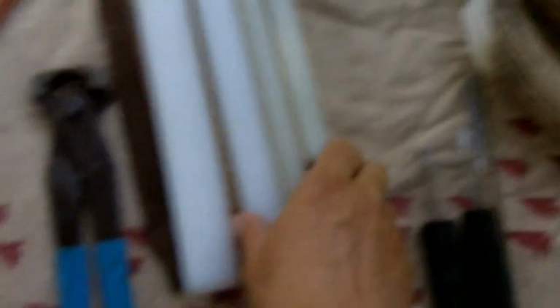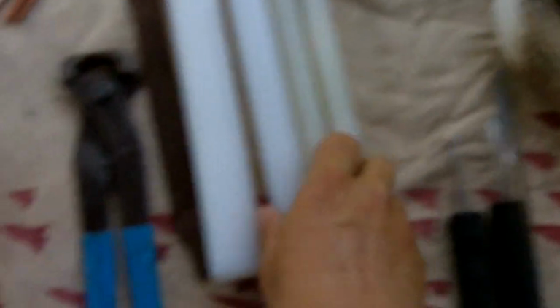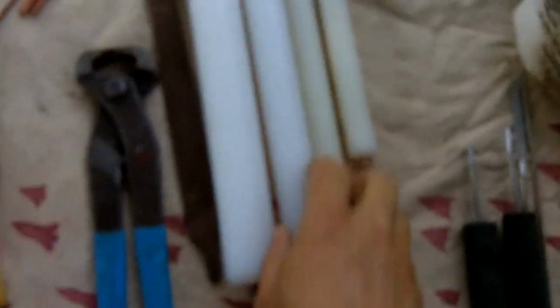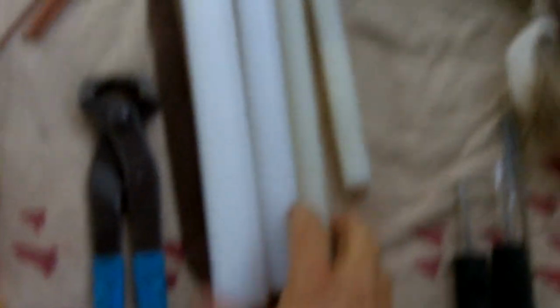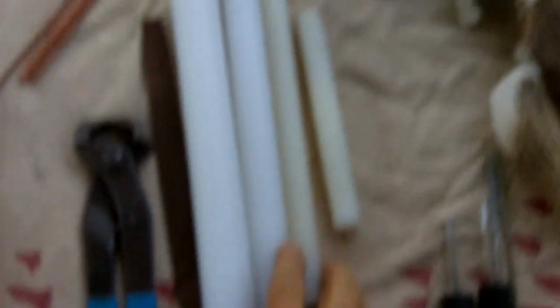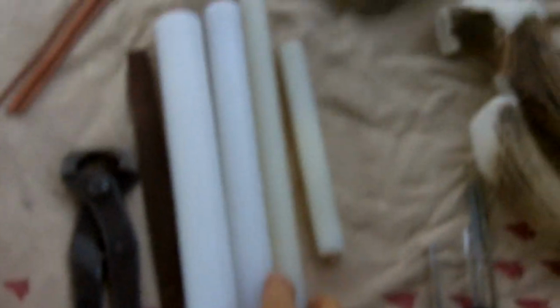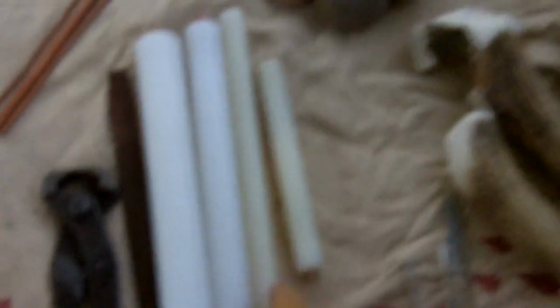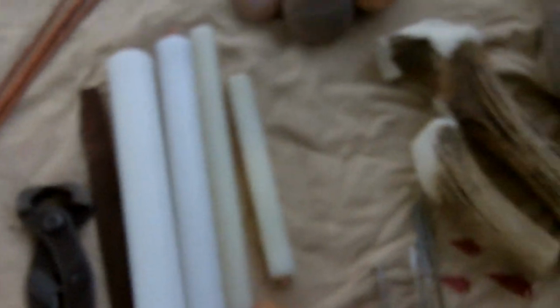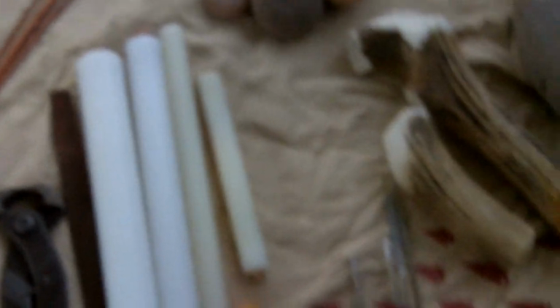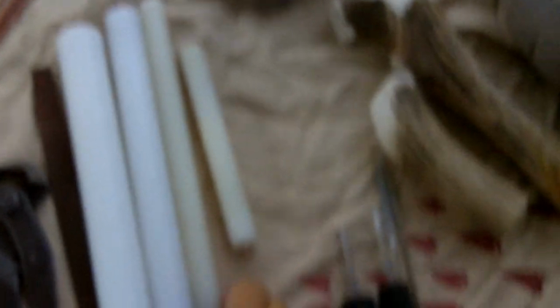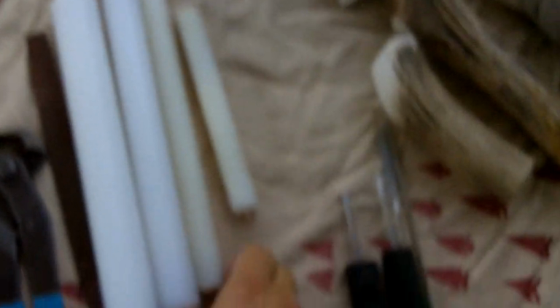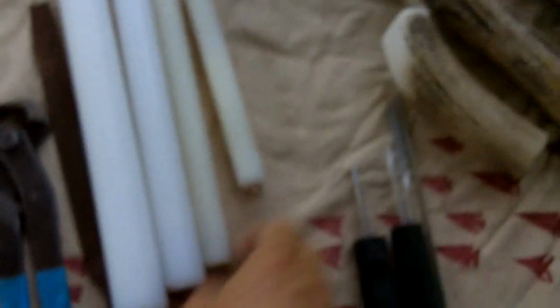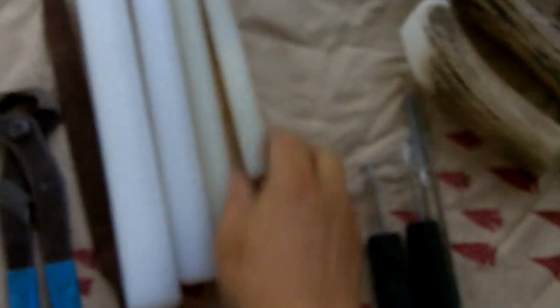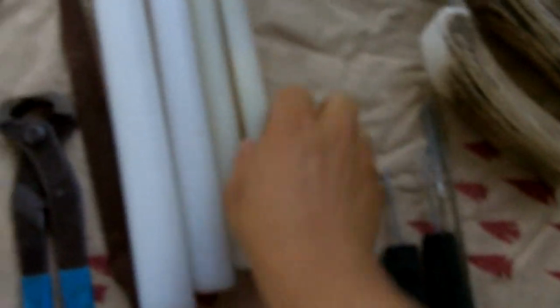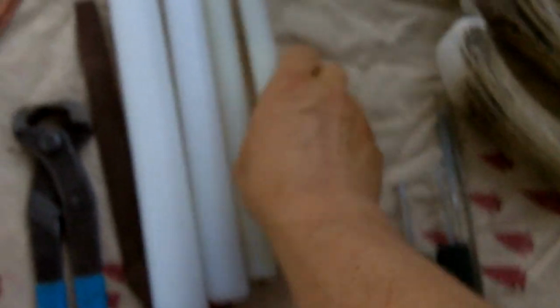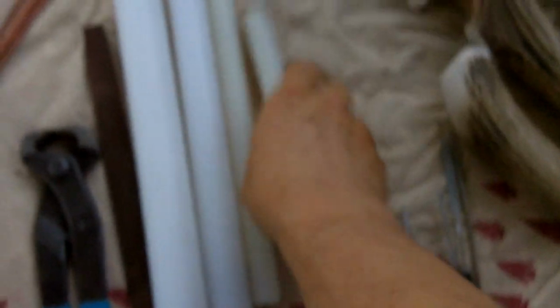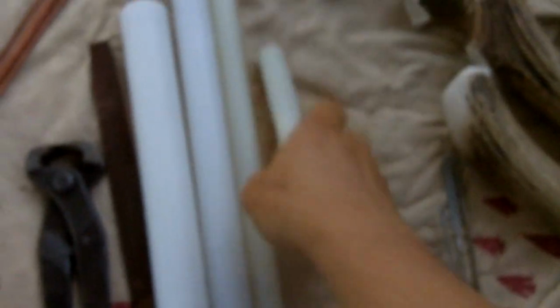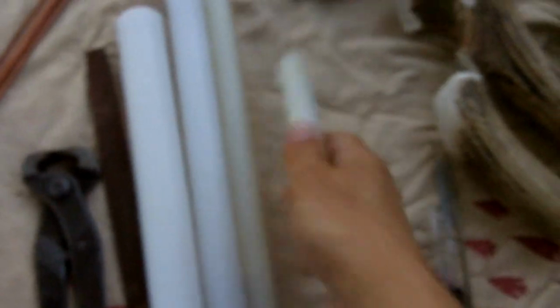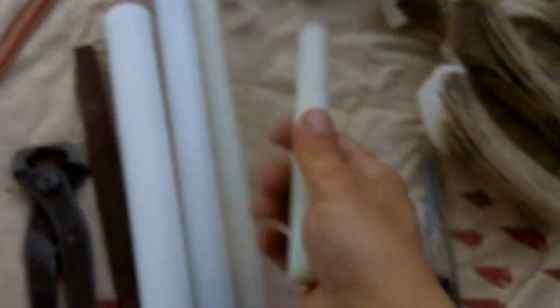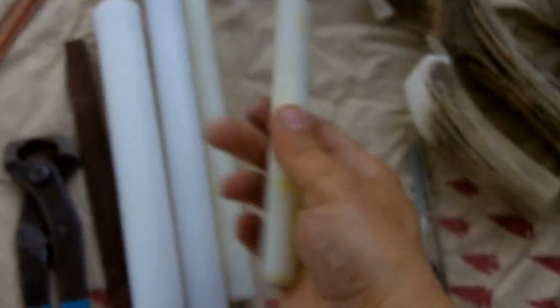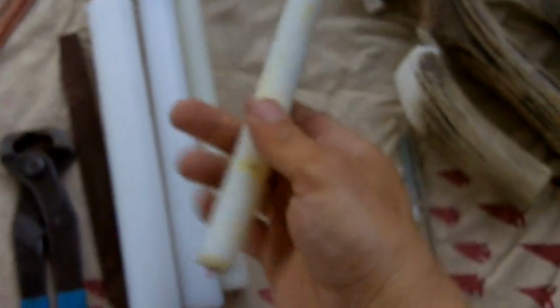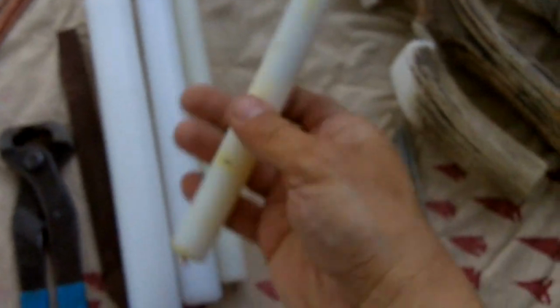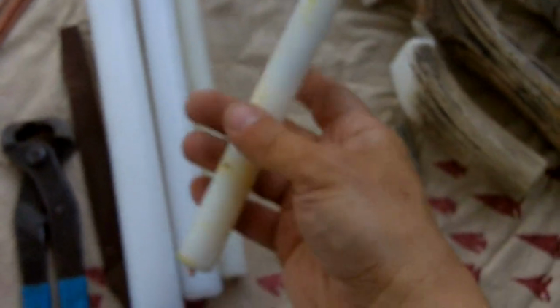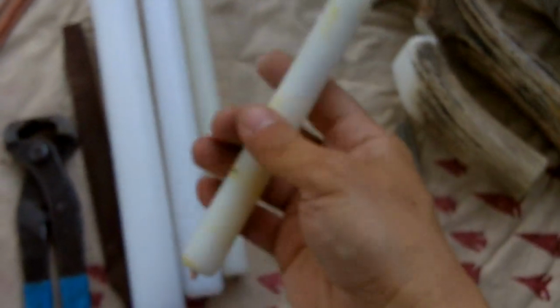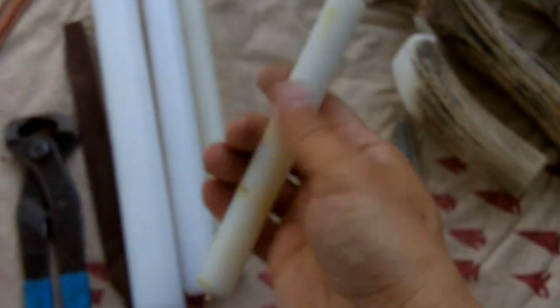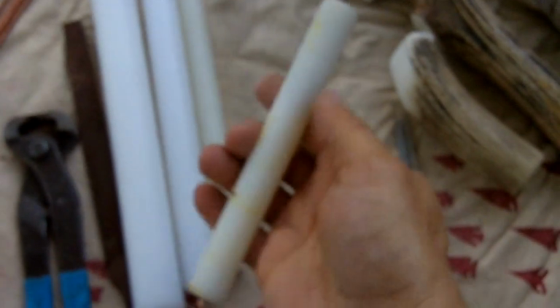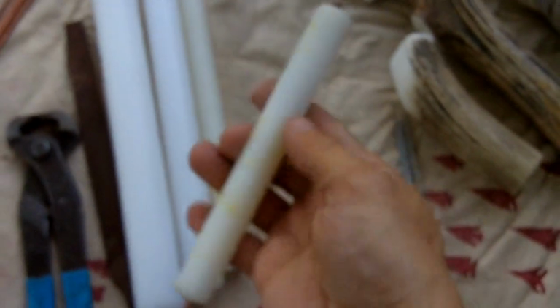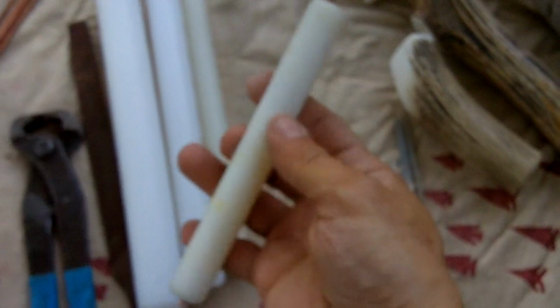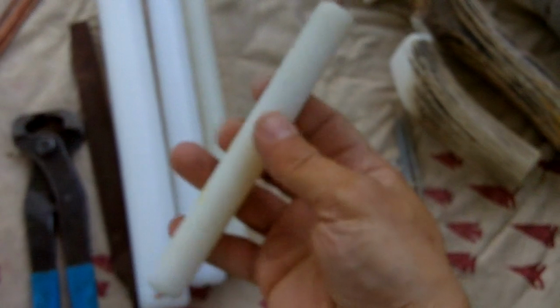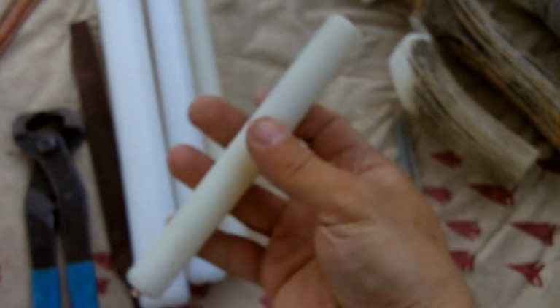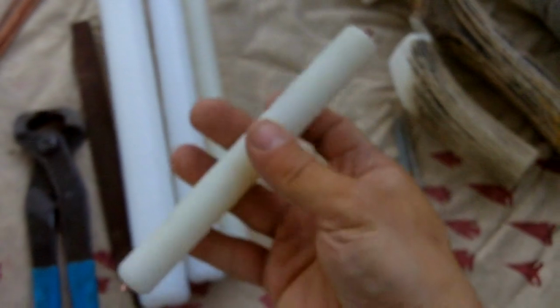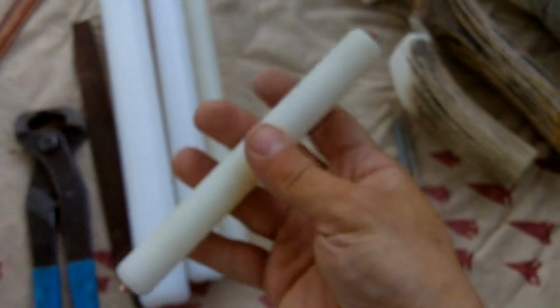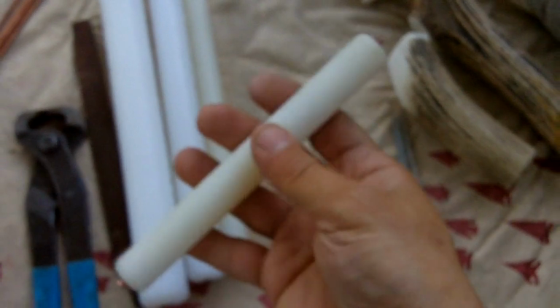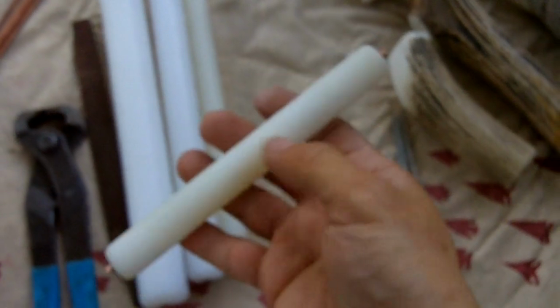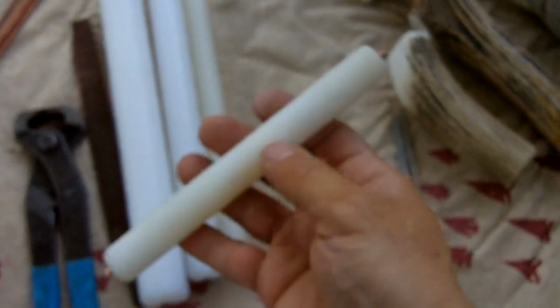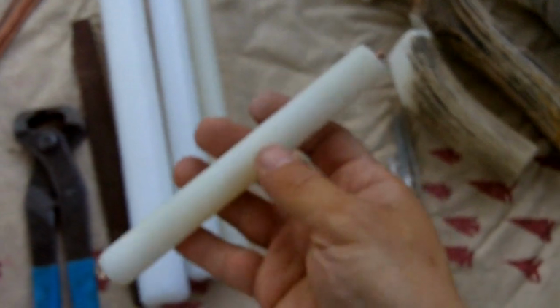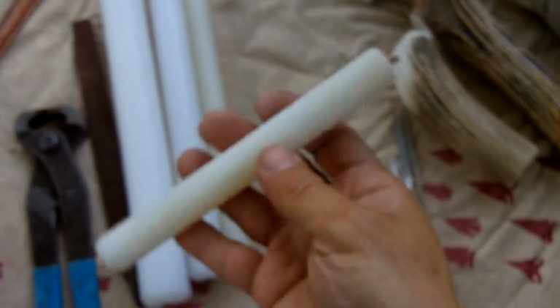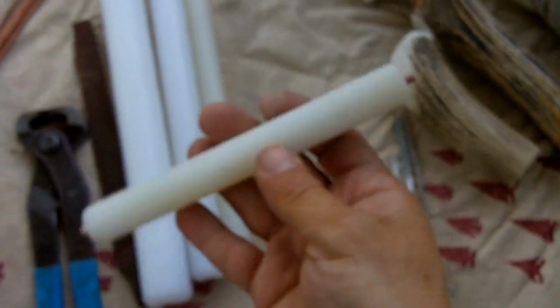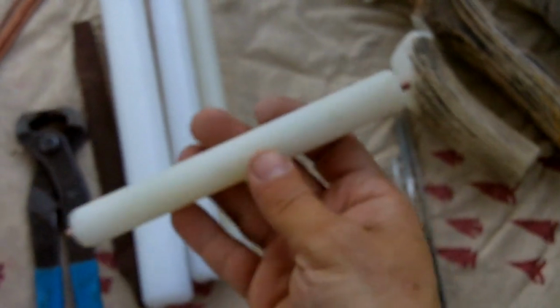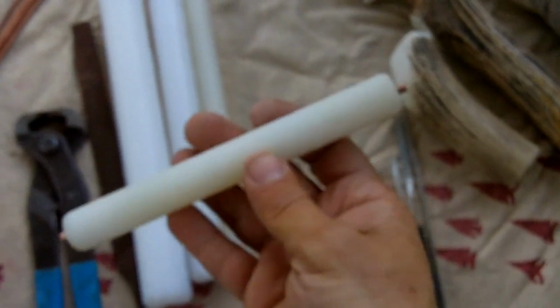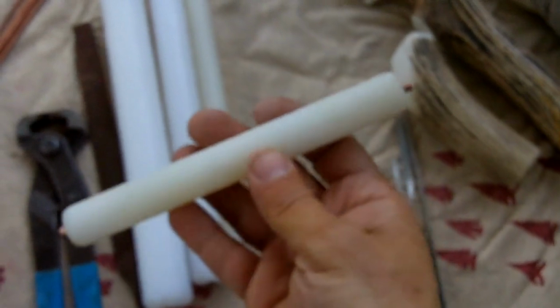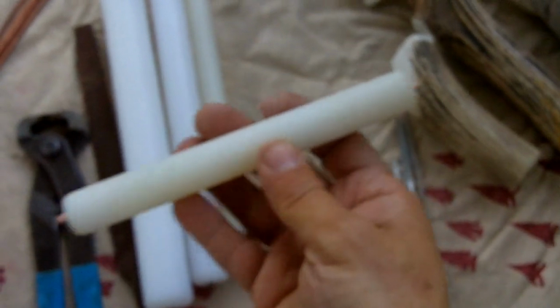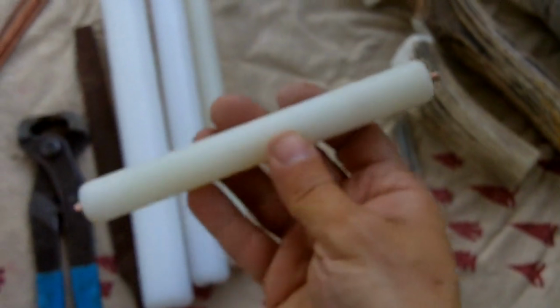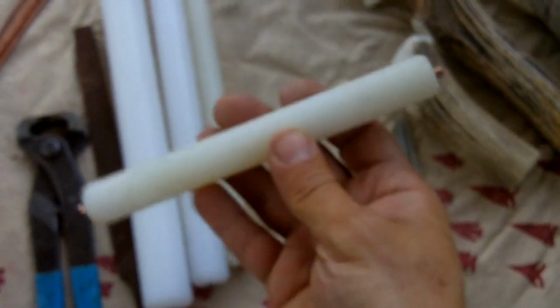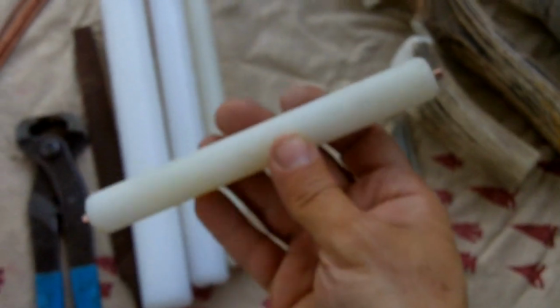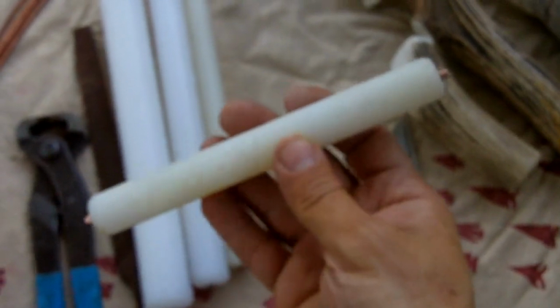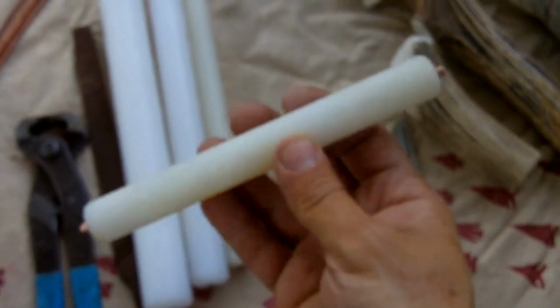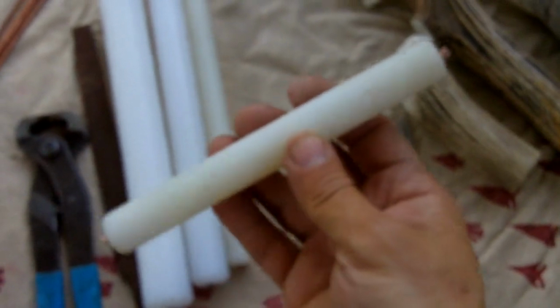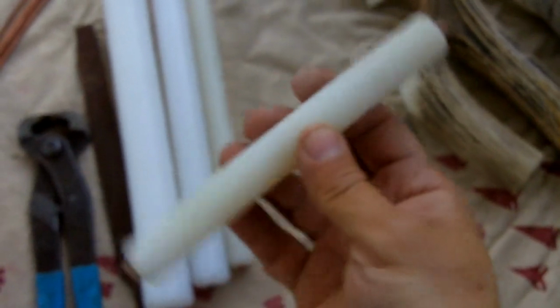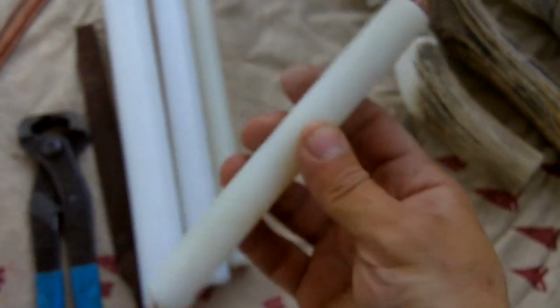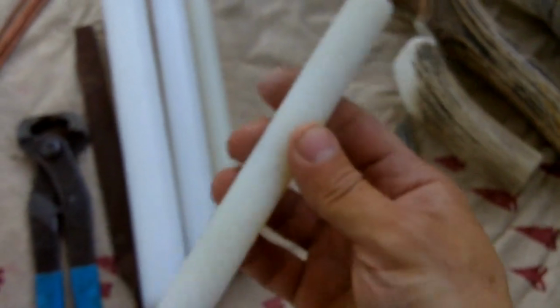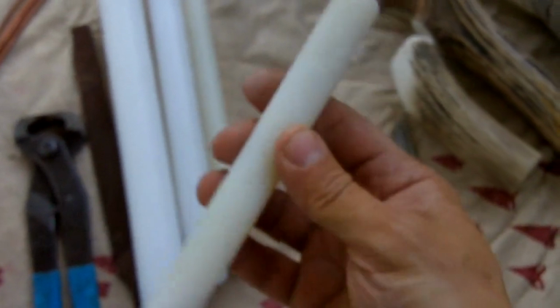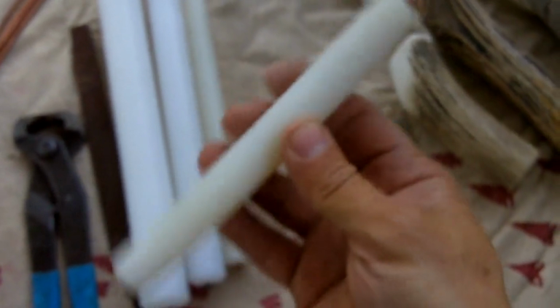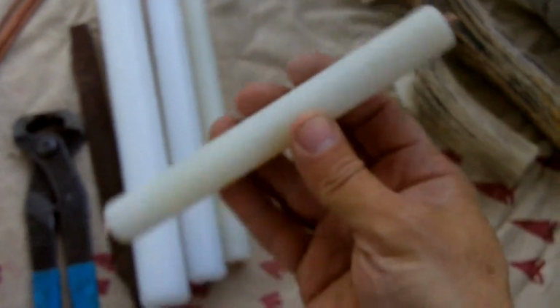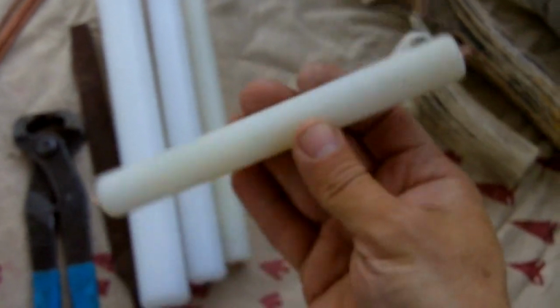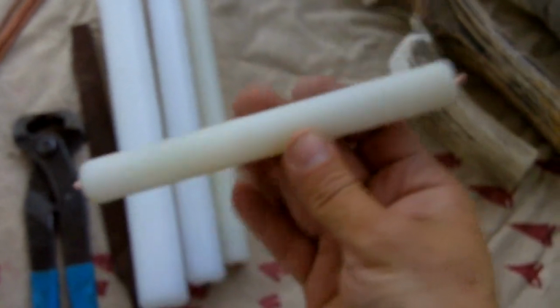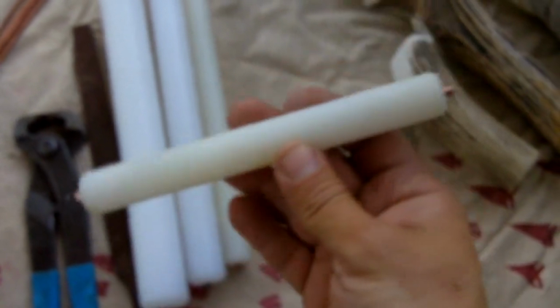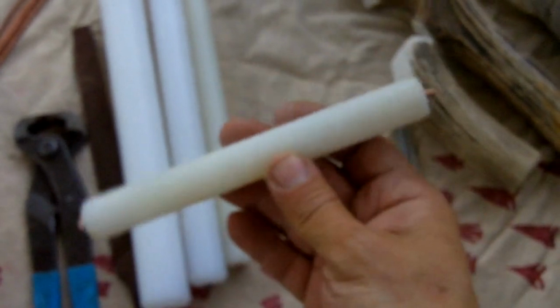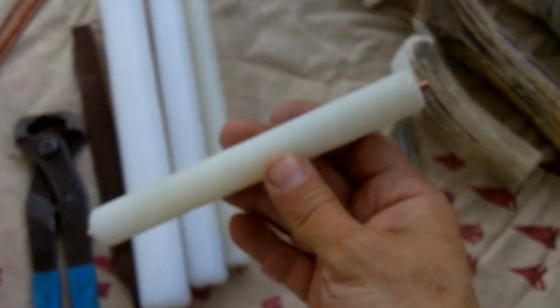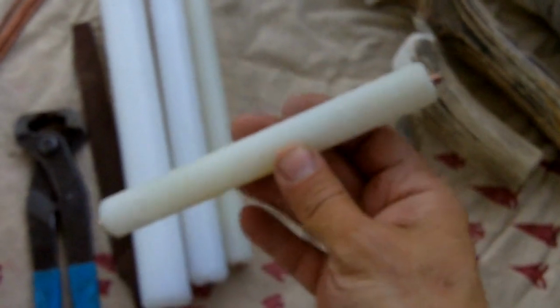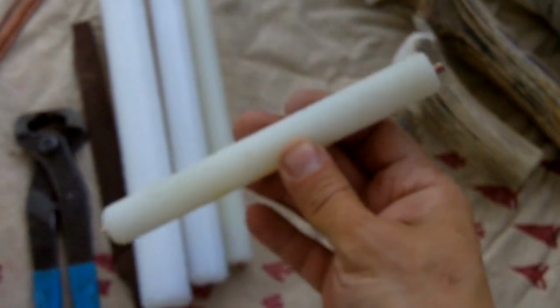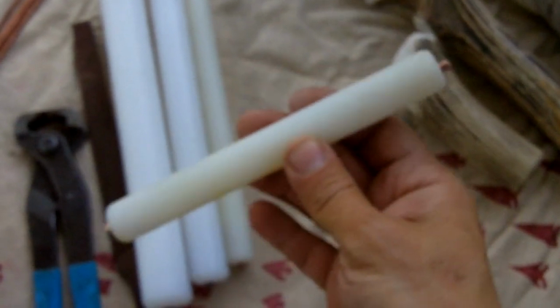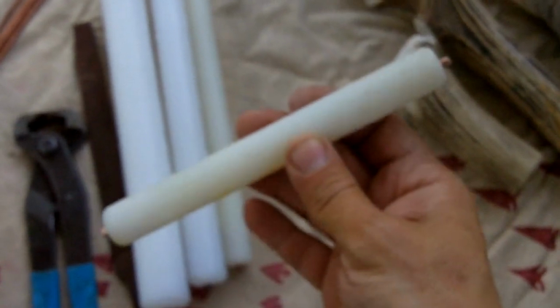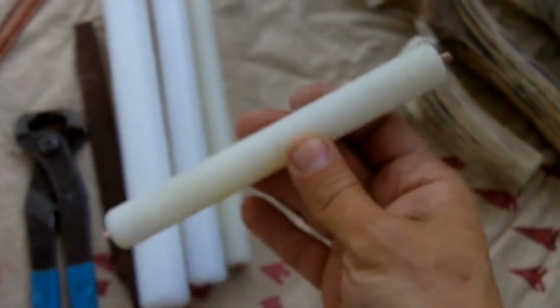I've bought some more plastic. This is my original indirect percussion flaker.